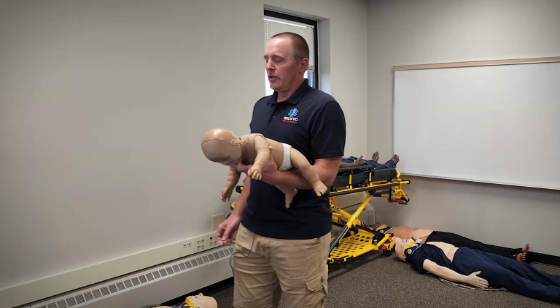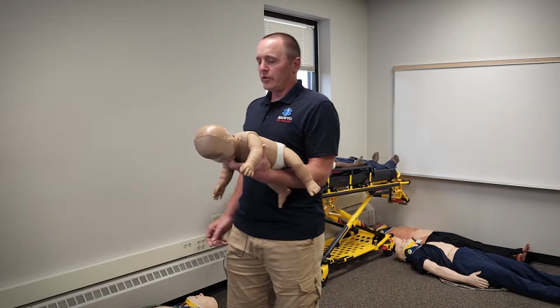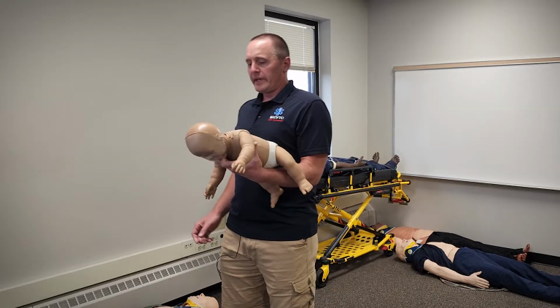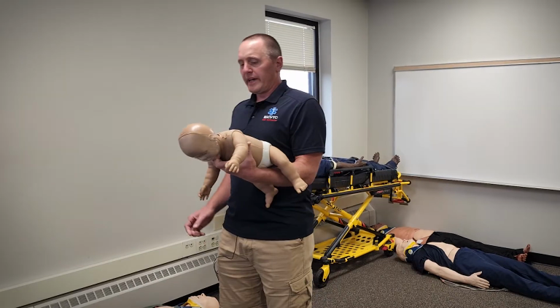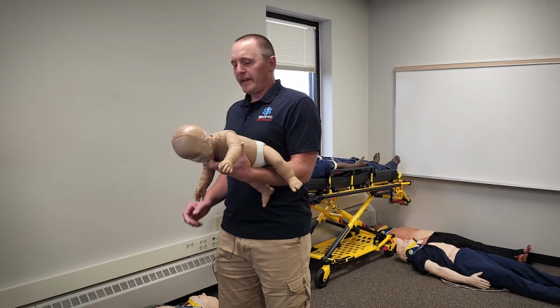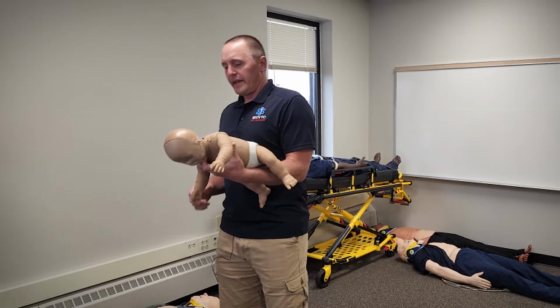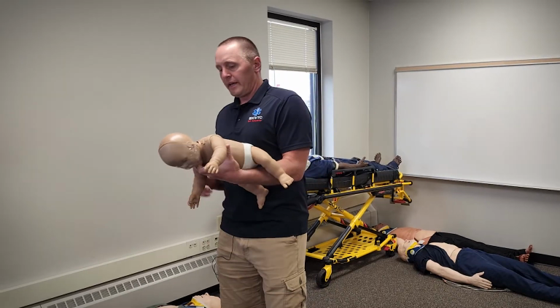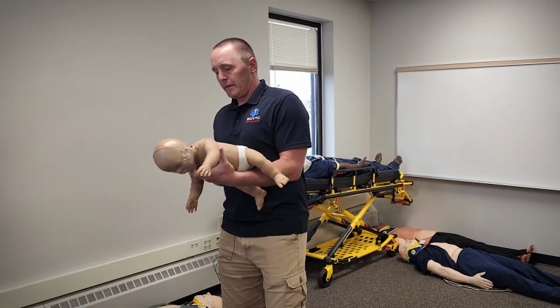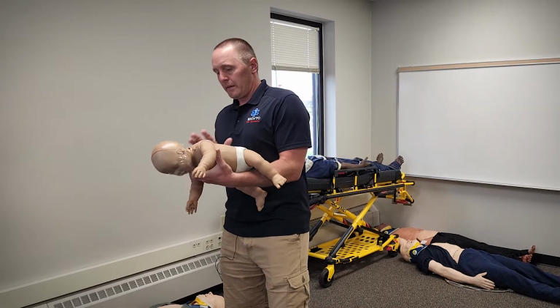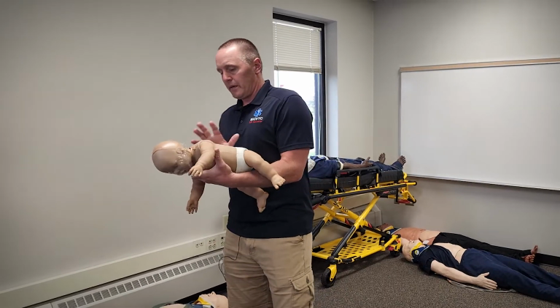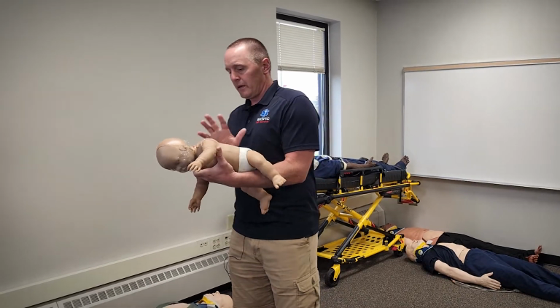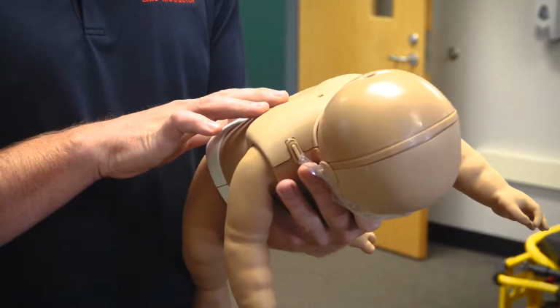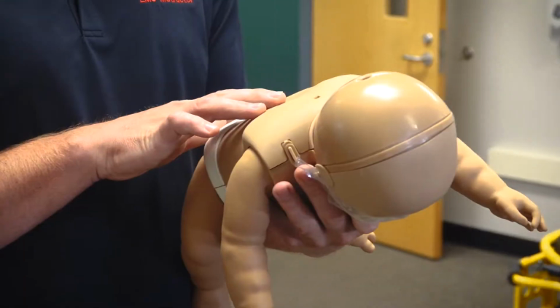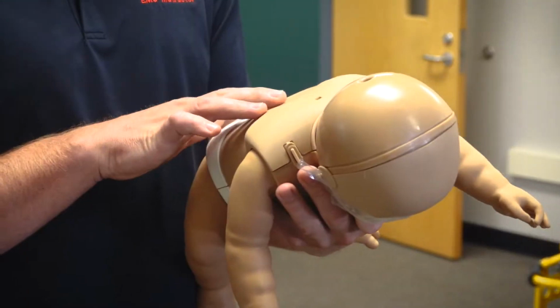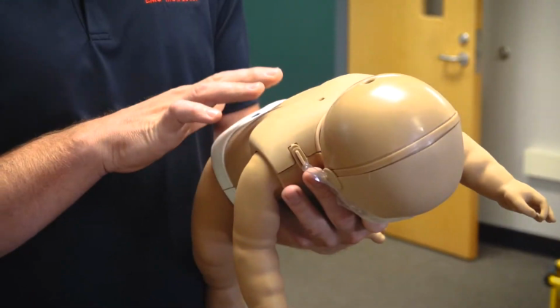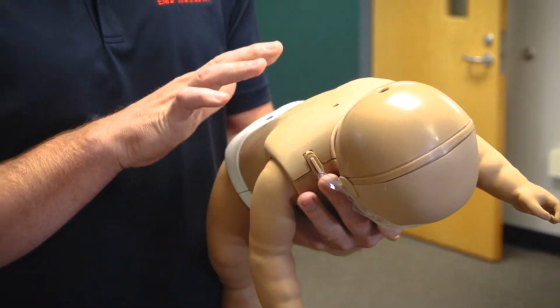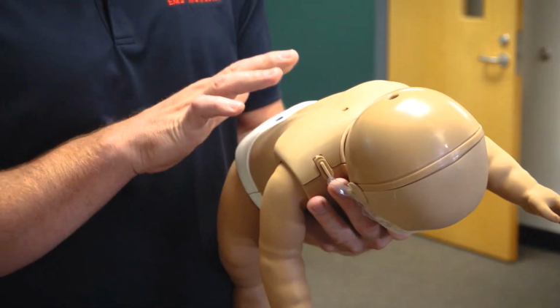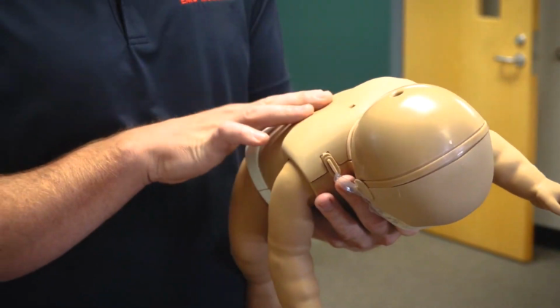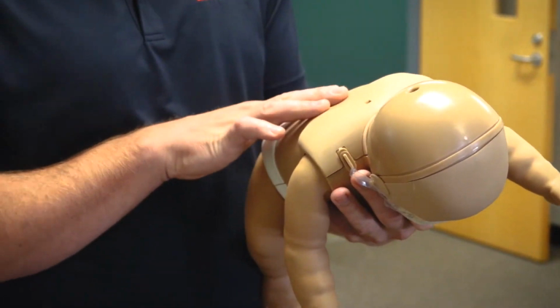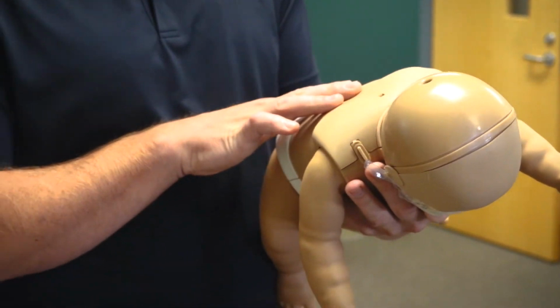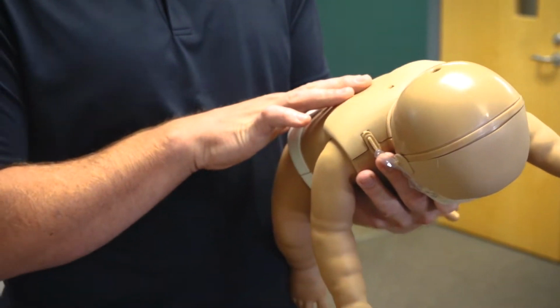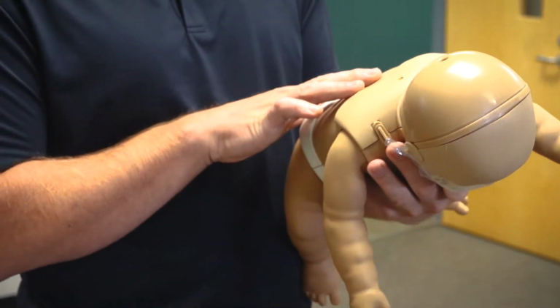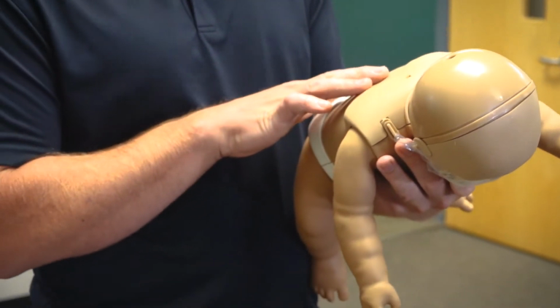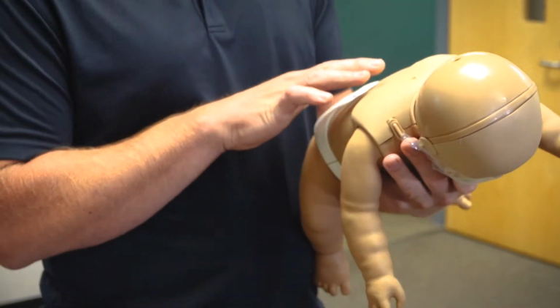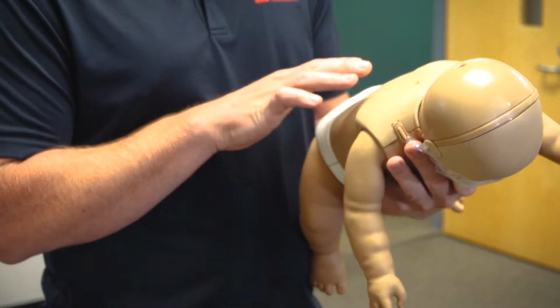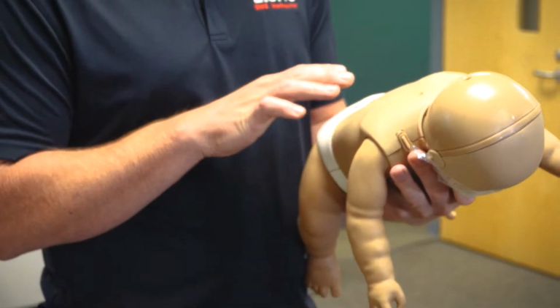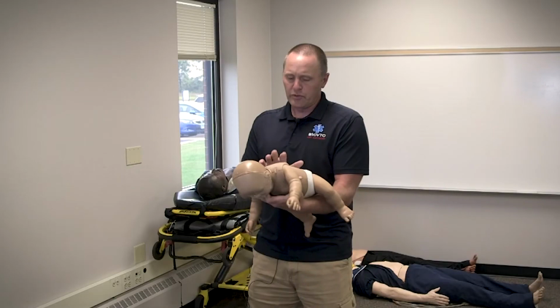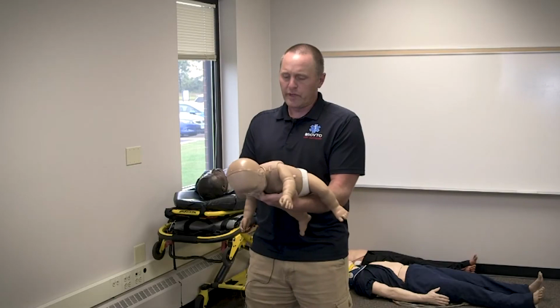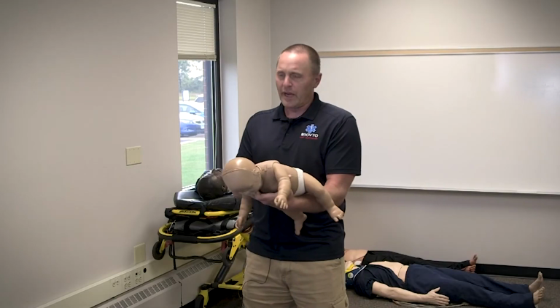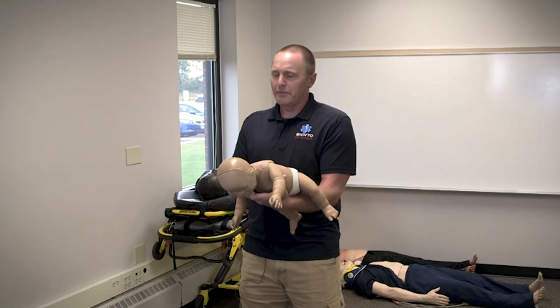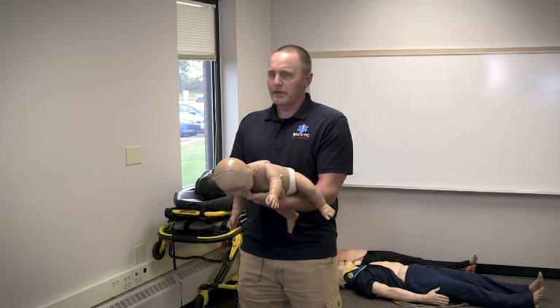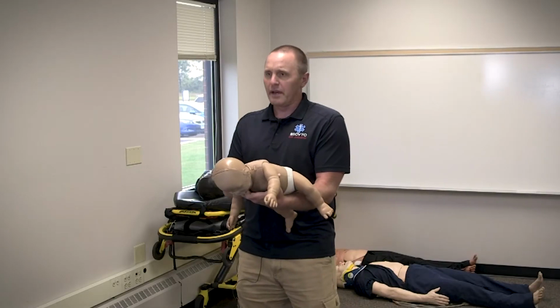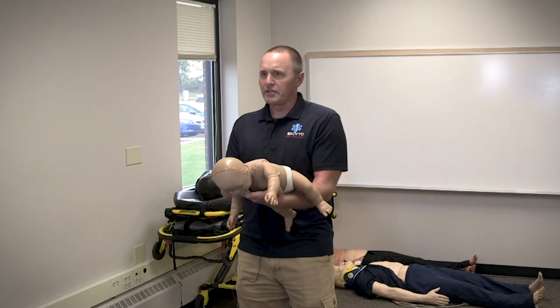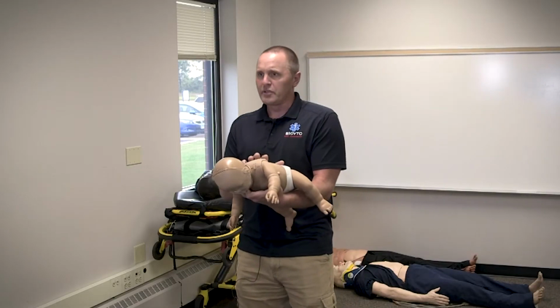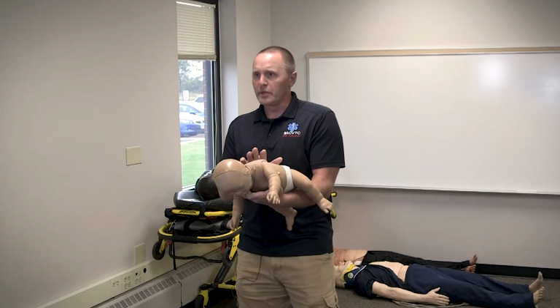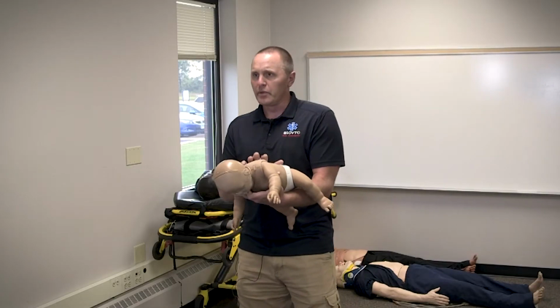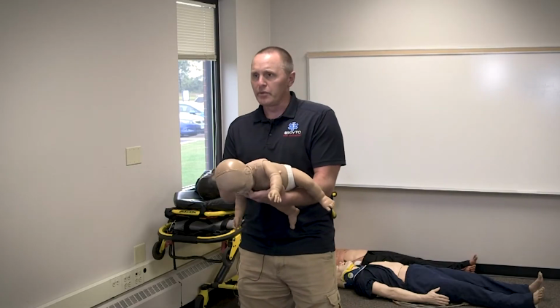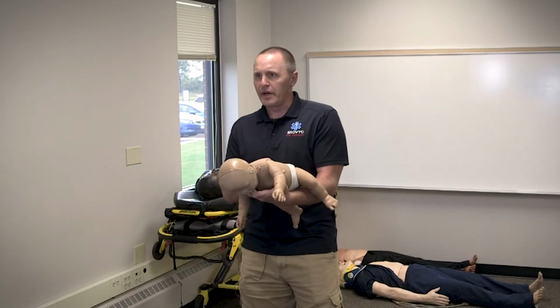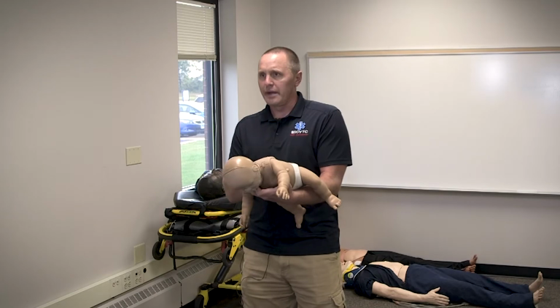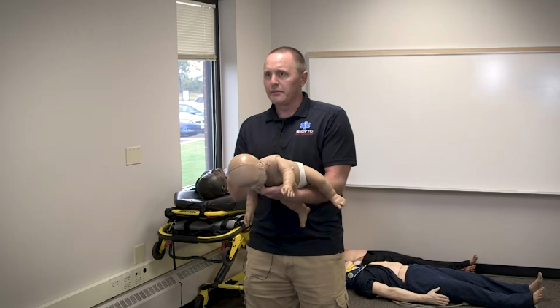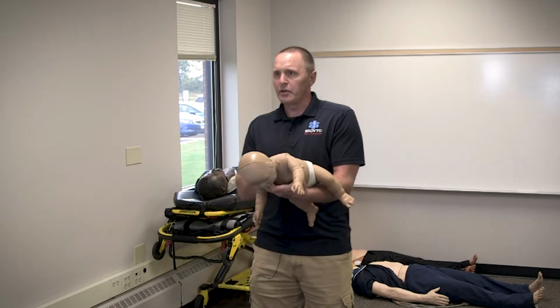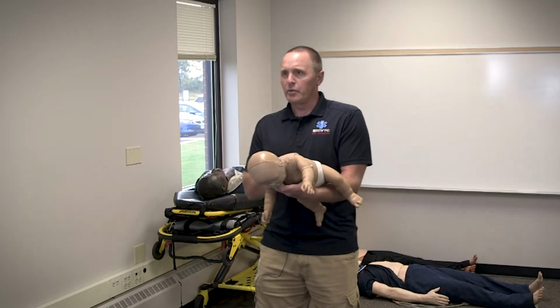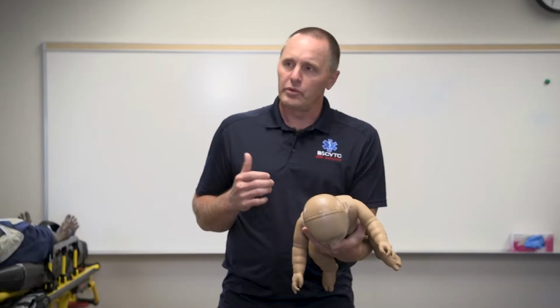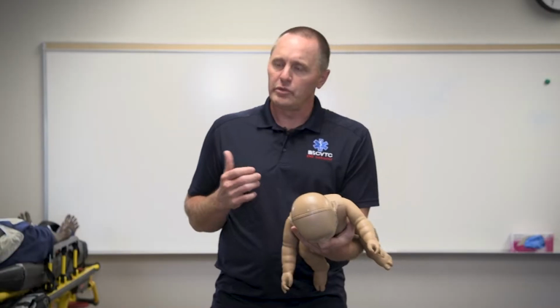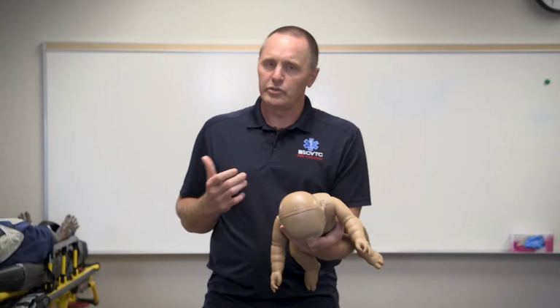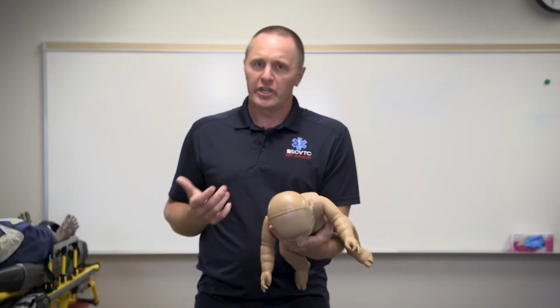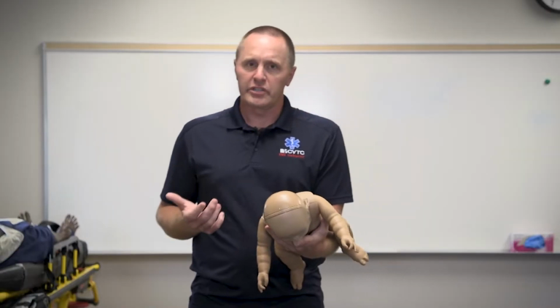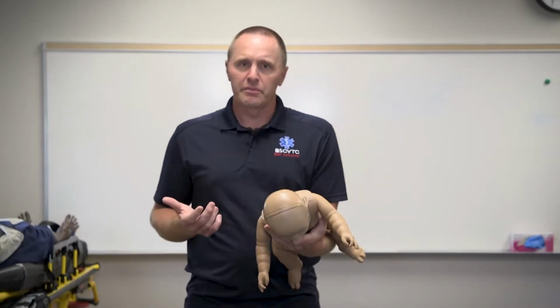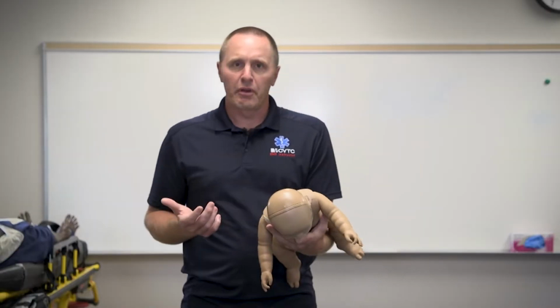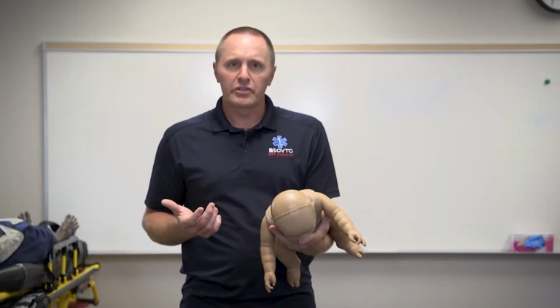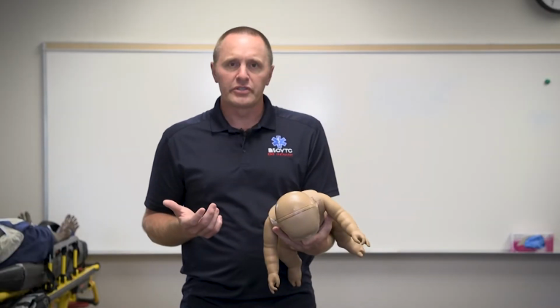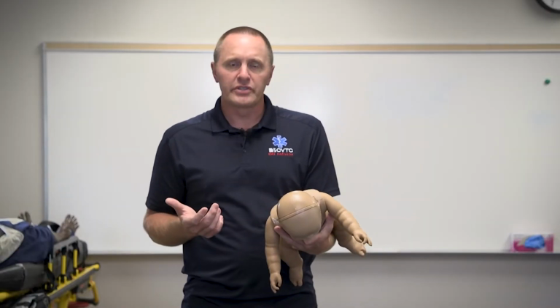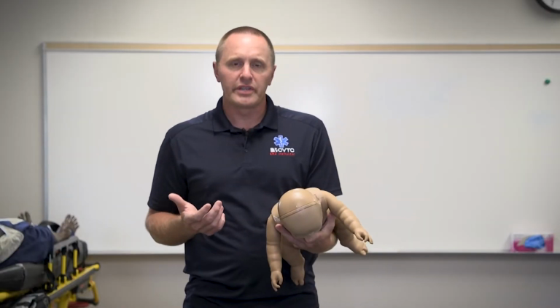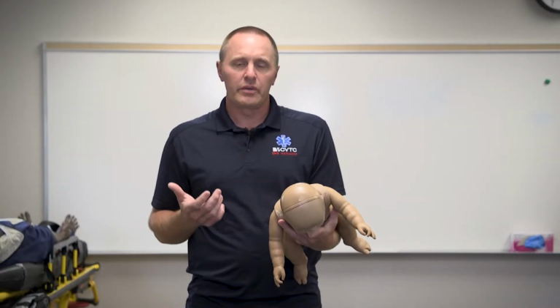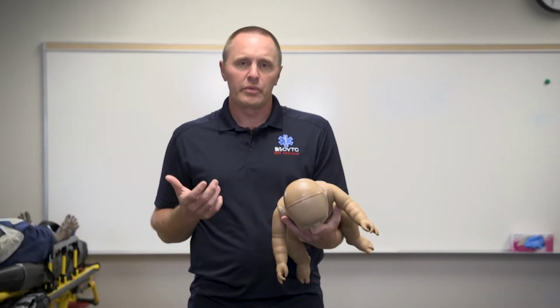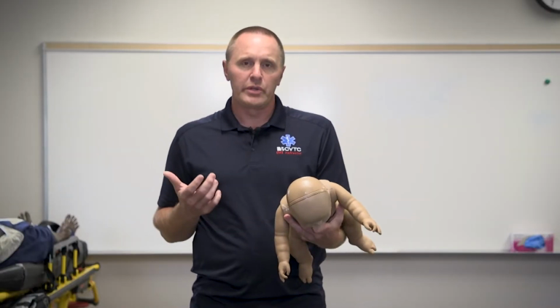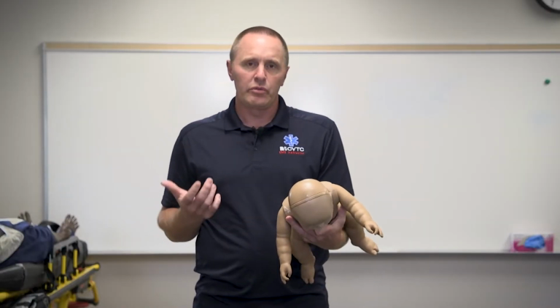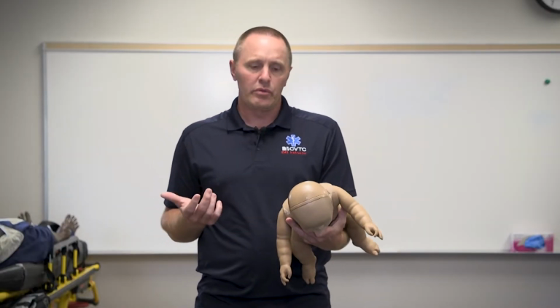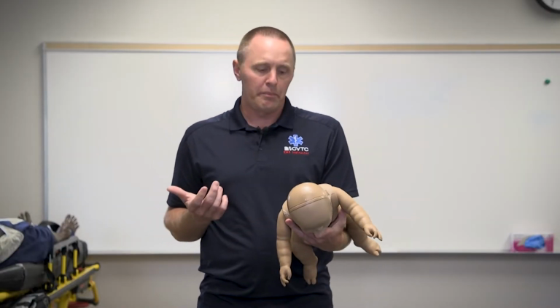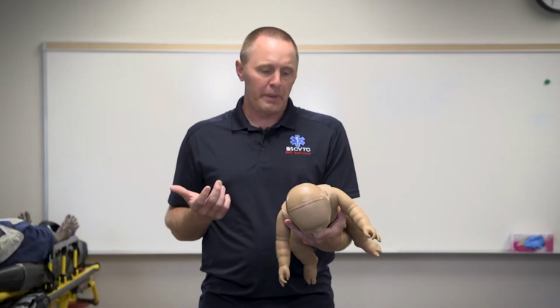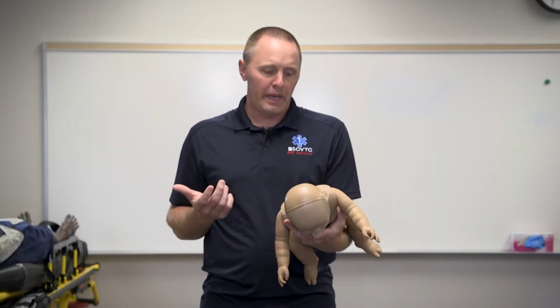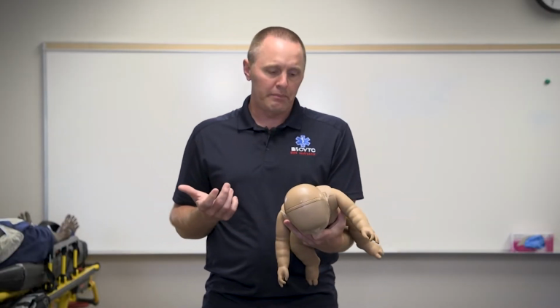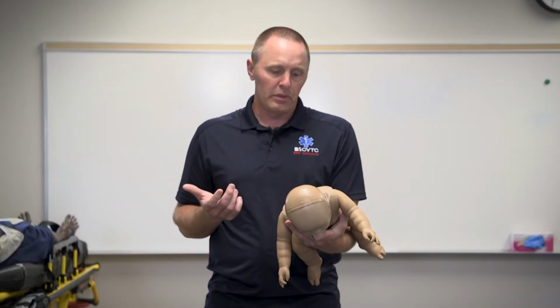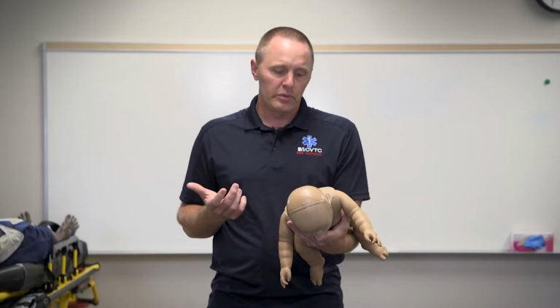Looking at a pediatric or infant, we don't do the Heimlich. Instead, we do chest compressions and back blows.